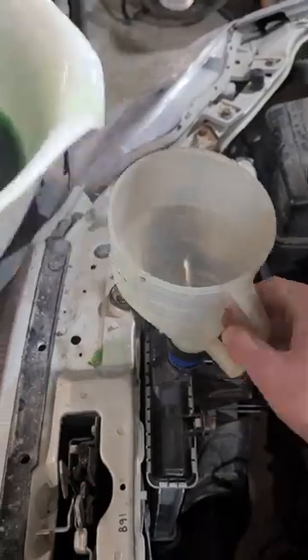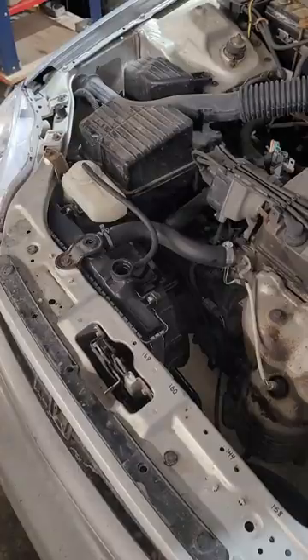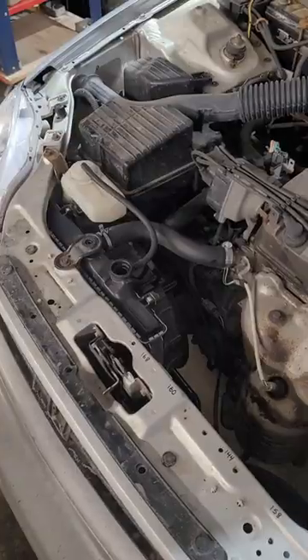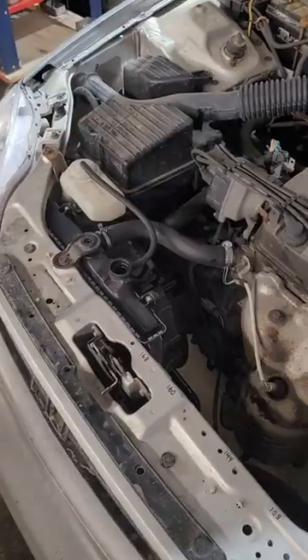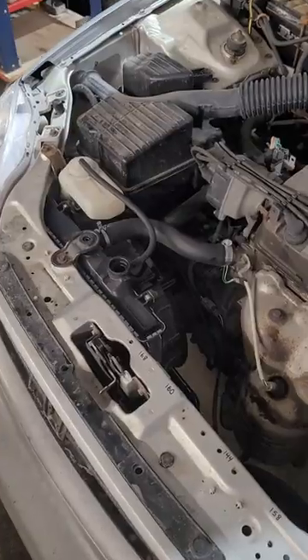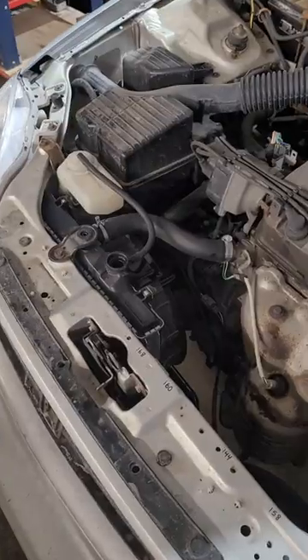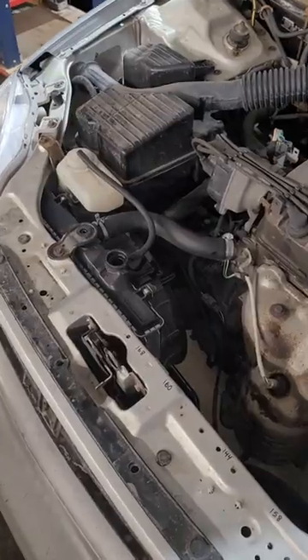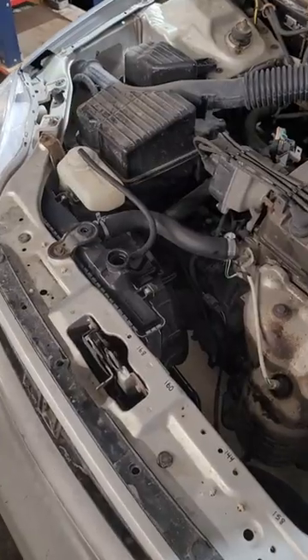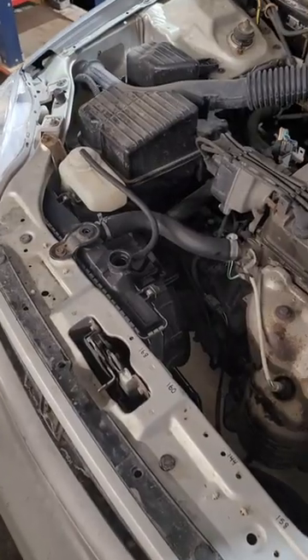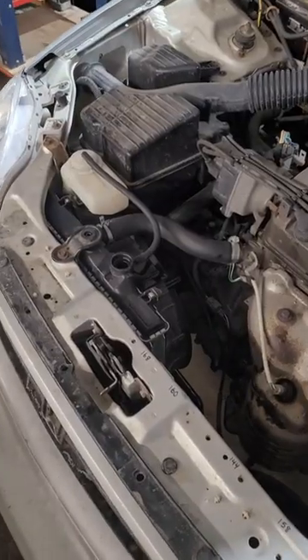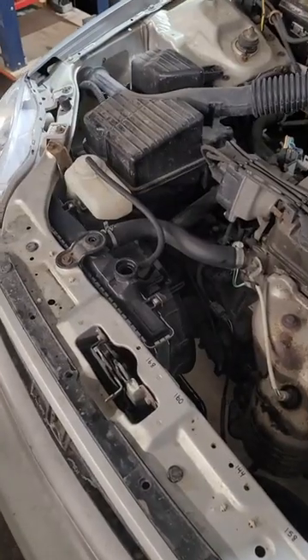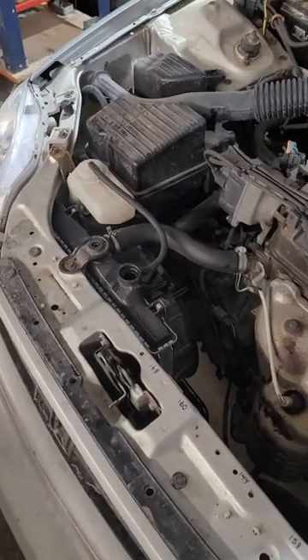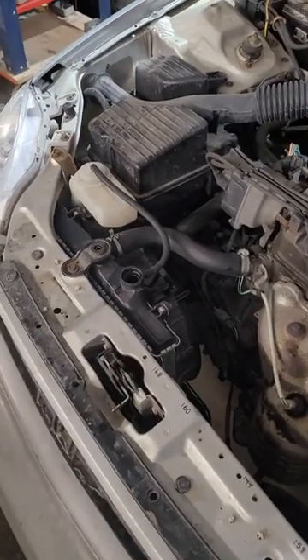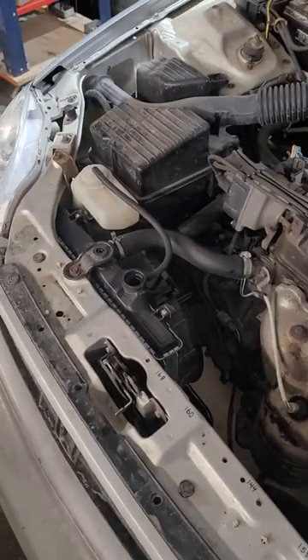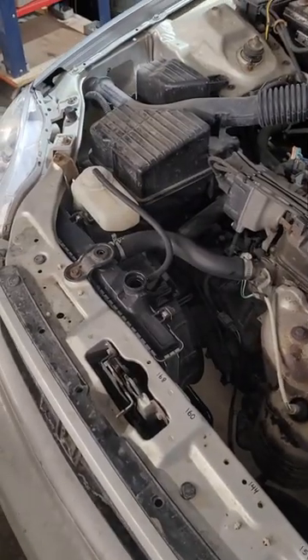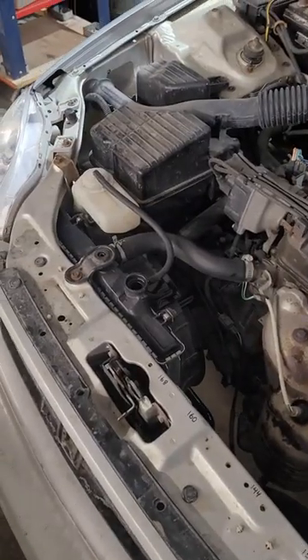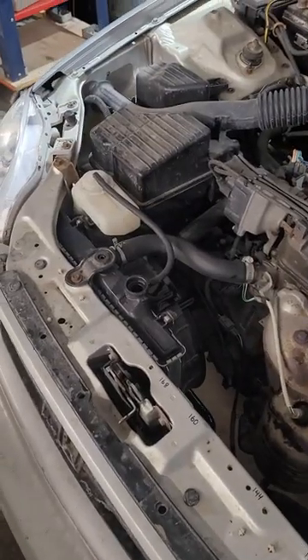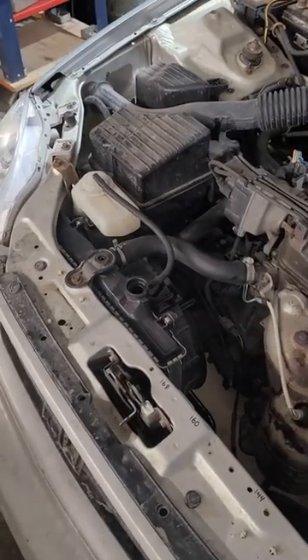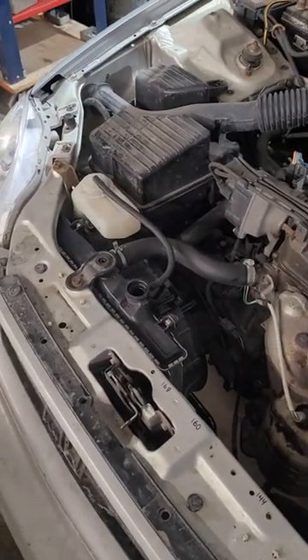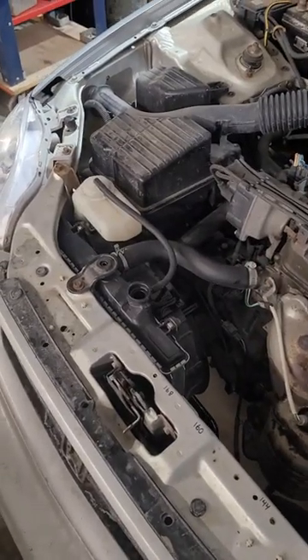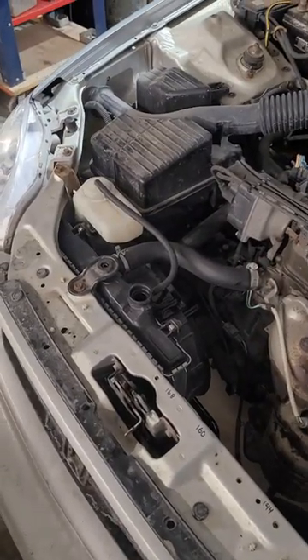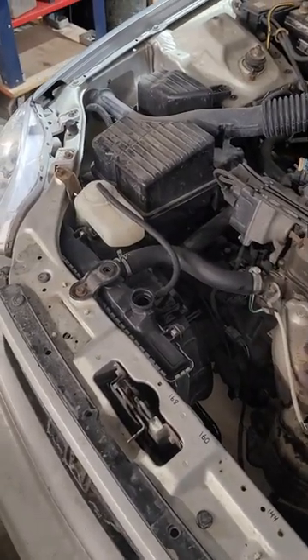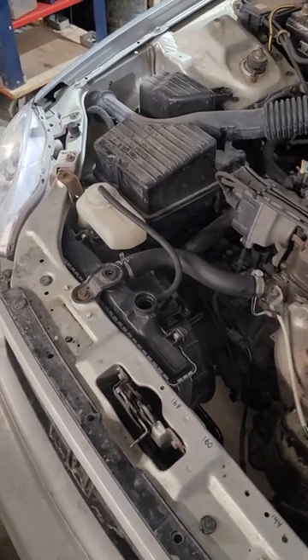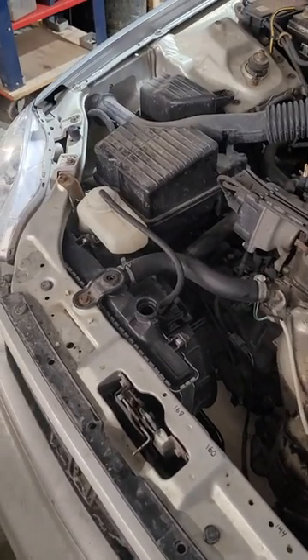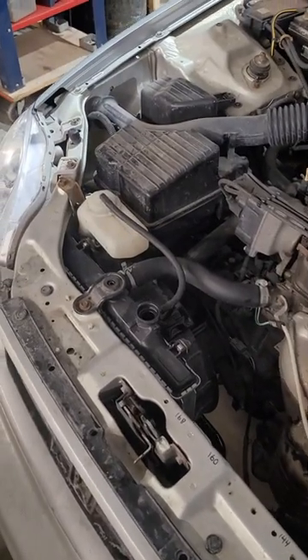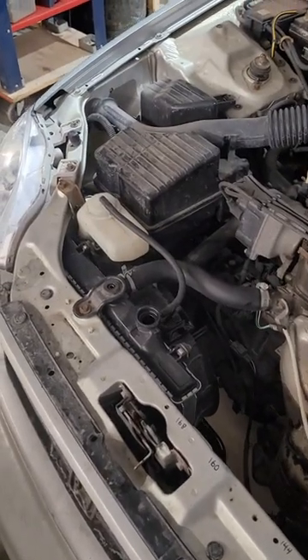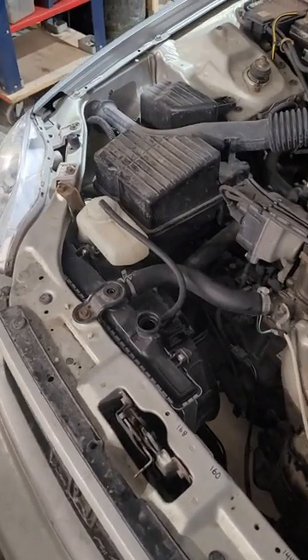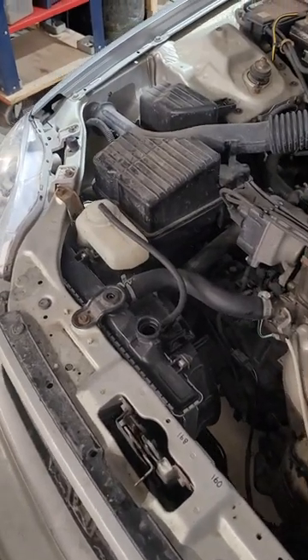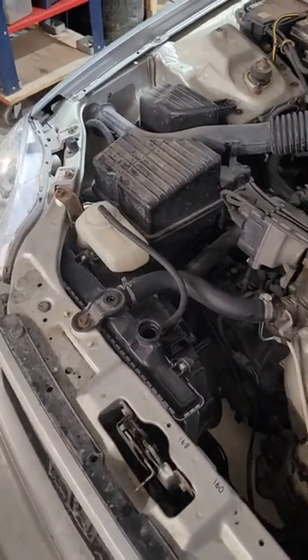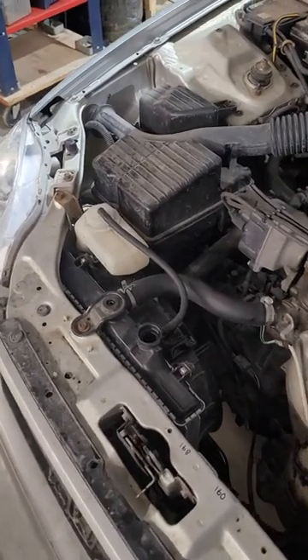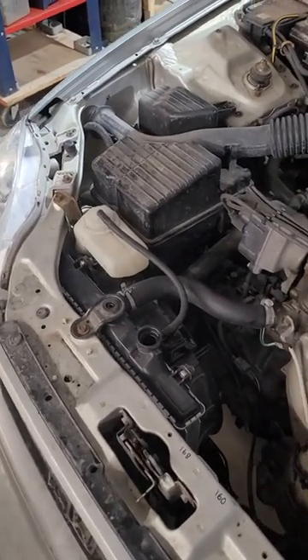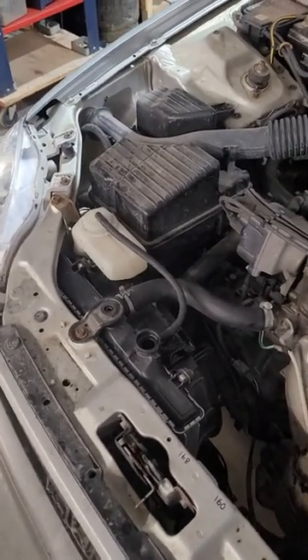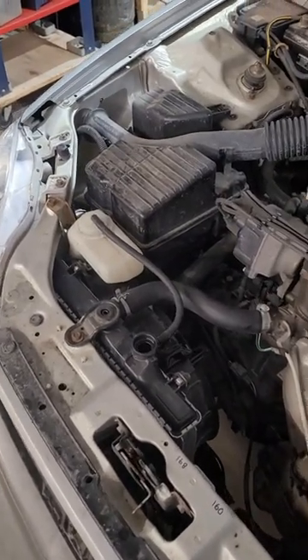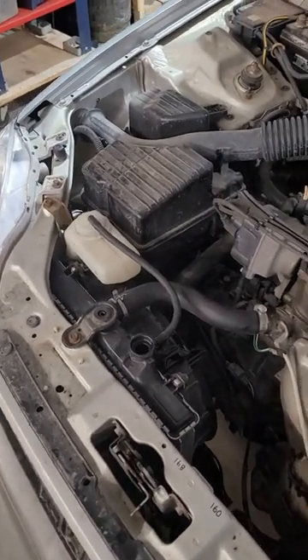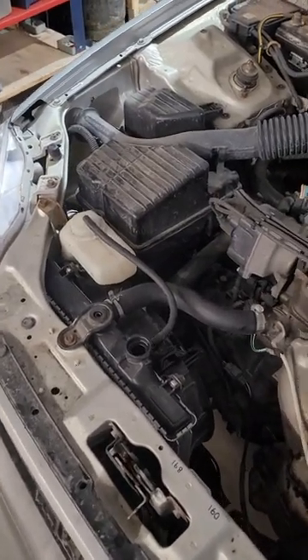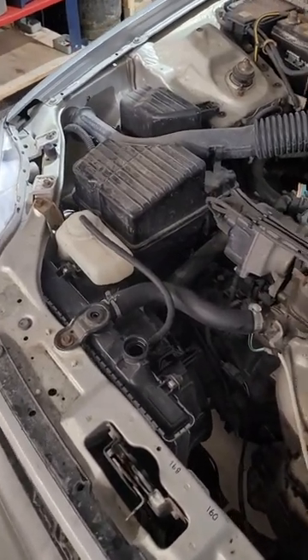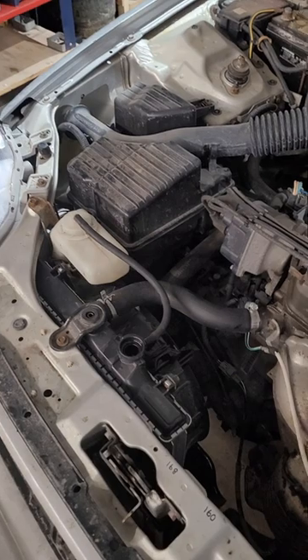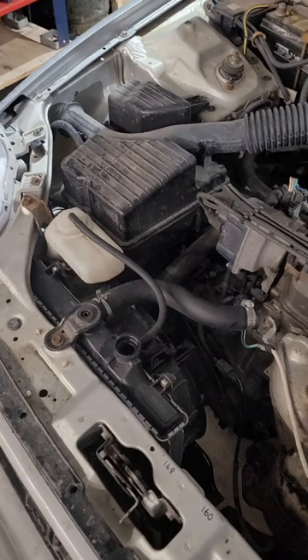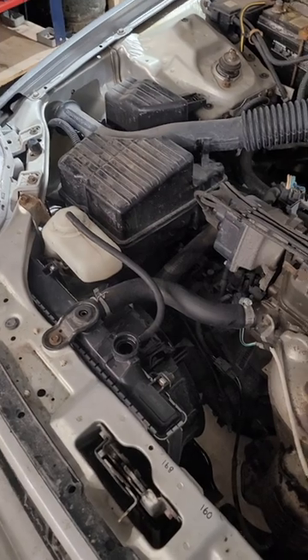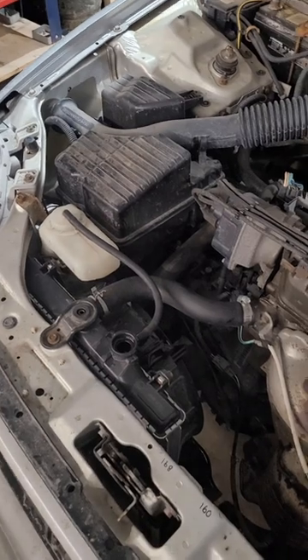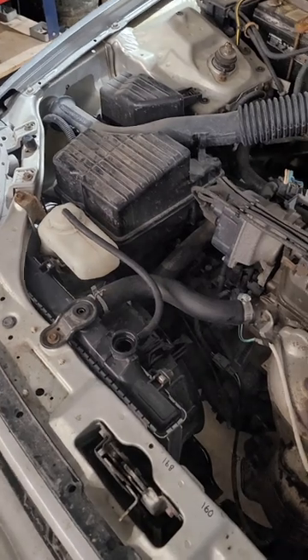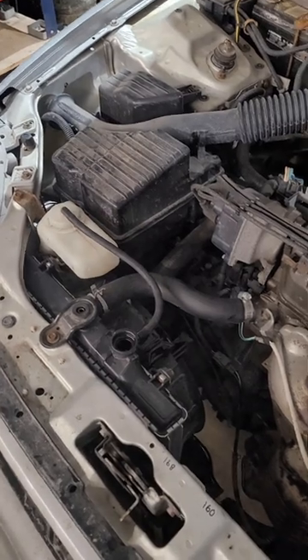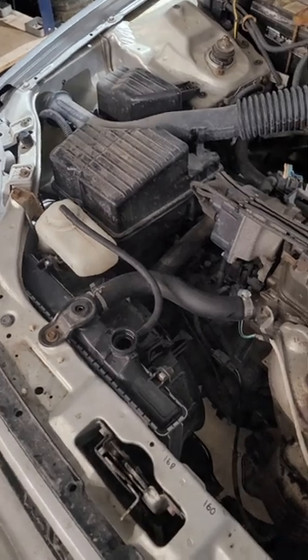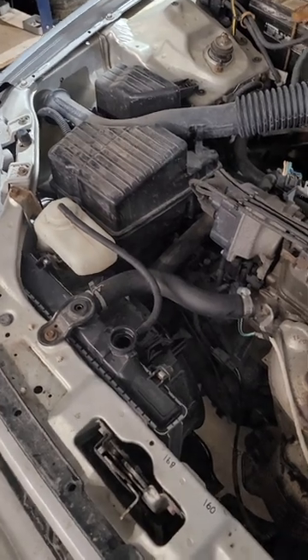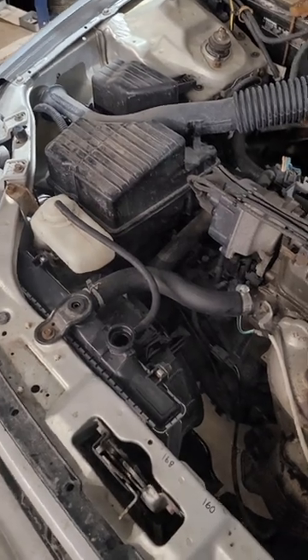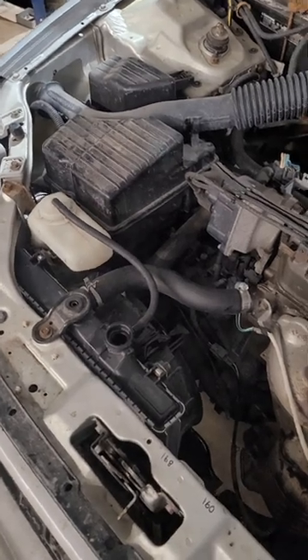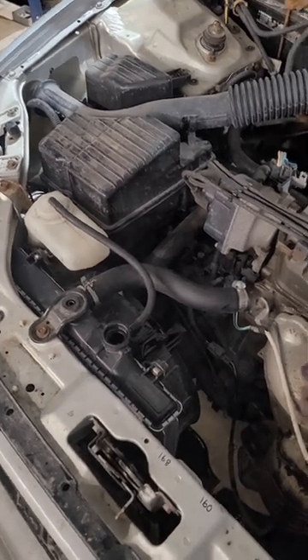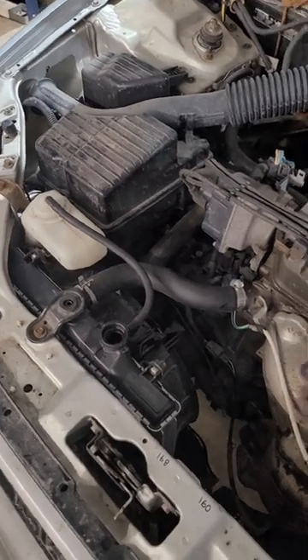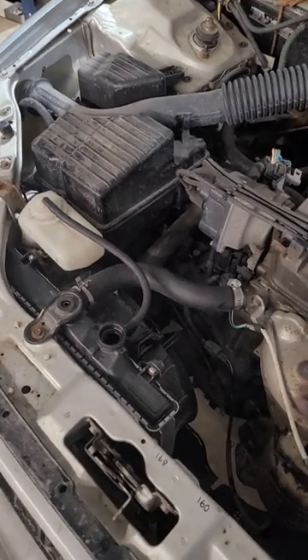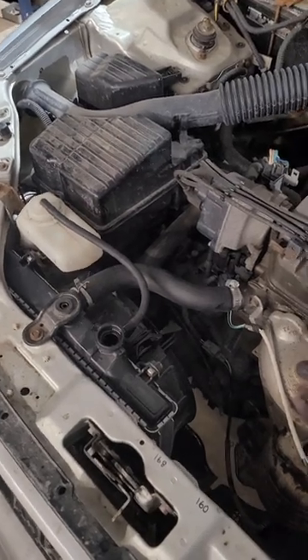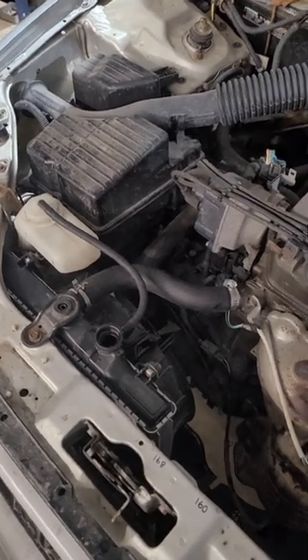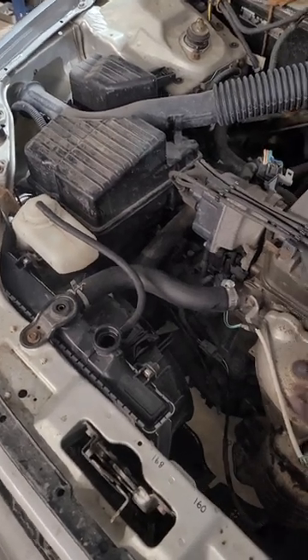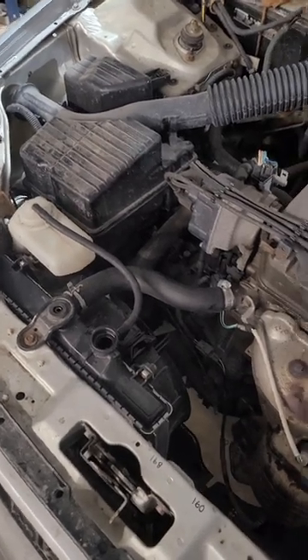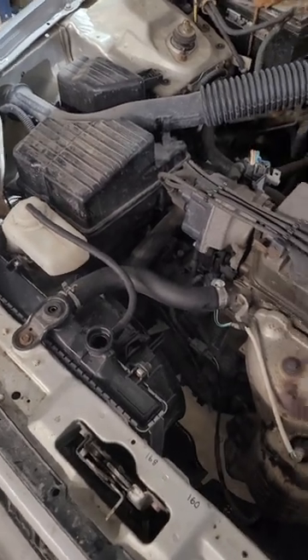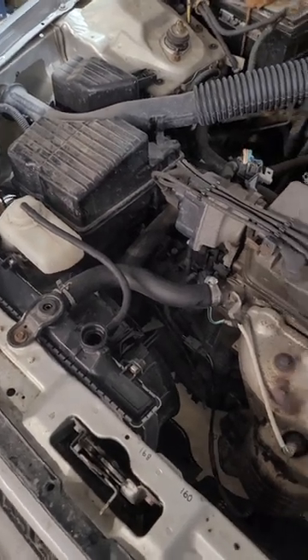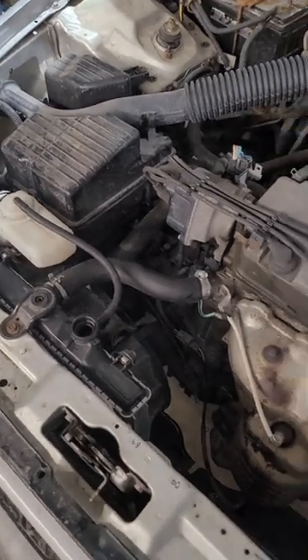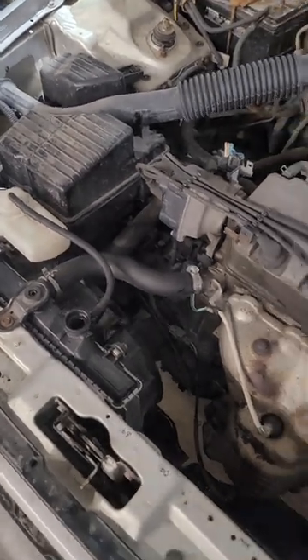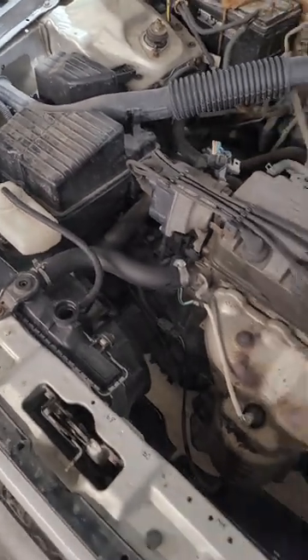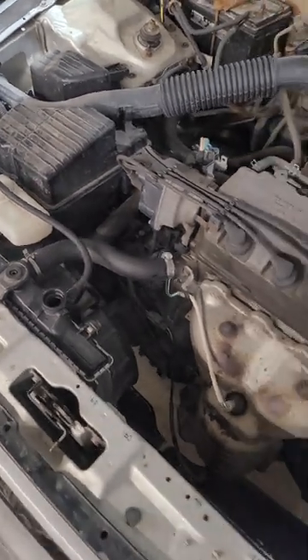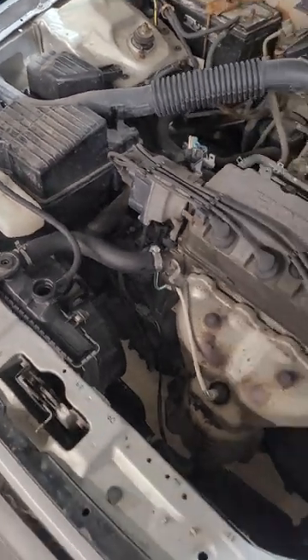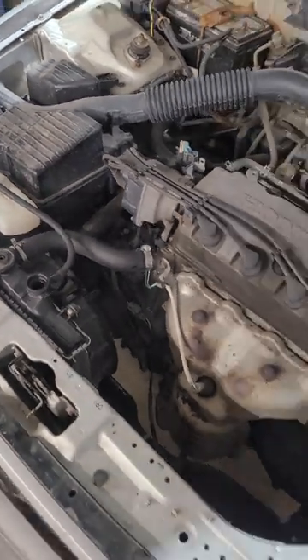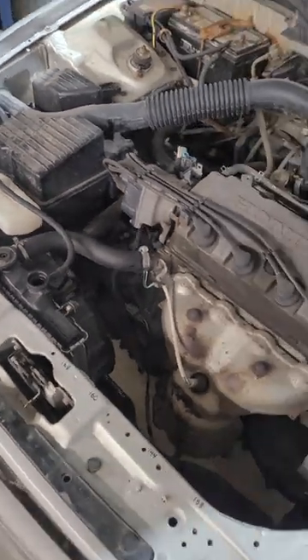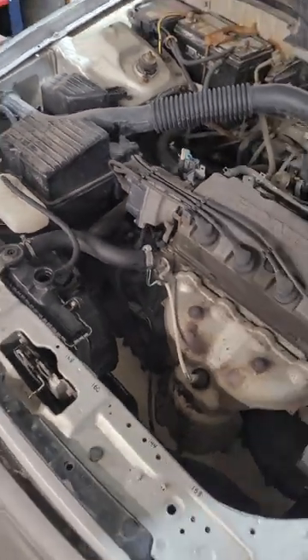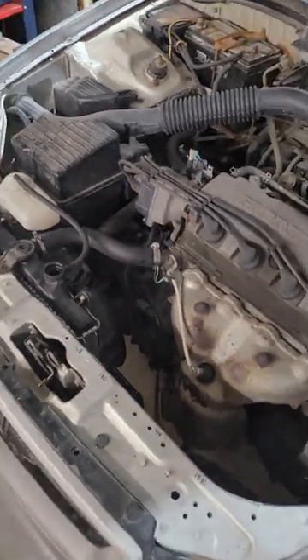Alright, so we've got the radiator full now and the install is all done. We're just going to finish it off by bleeding the system and making sure there's no more air in it. So thanks for watching.